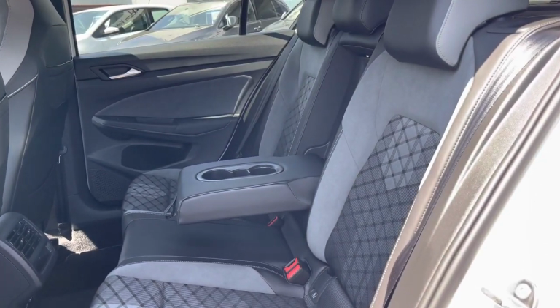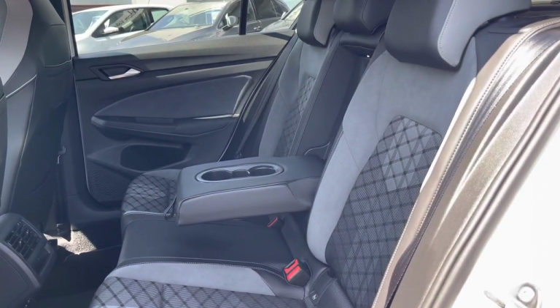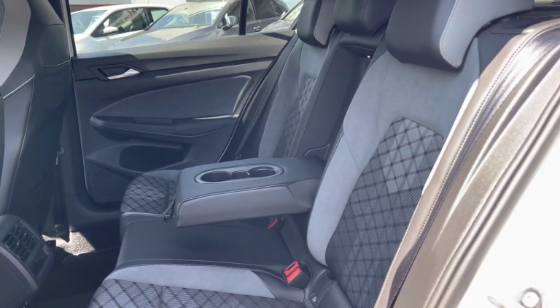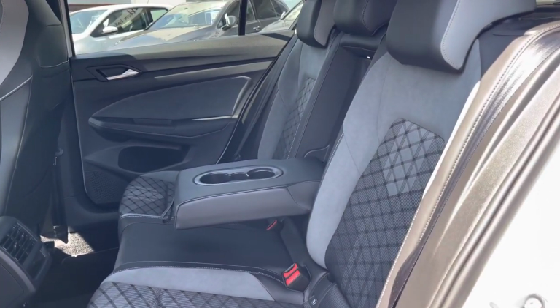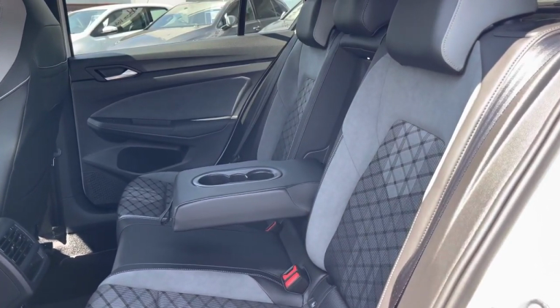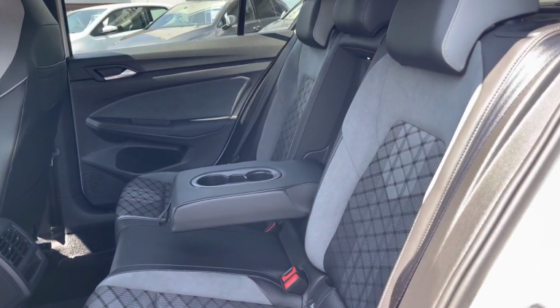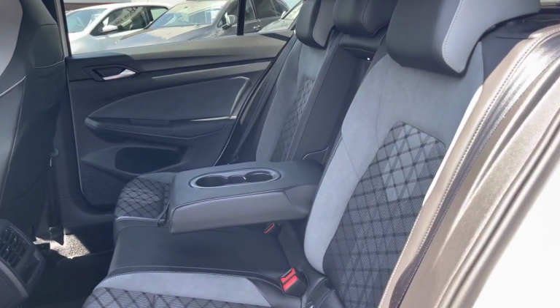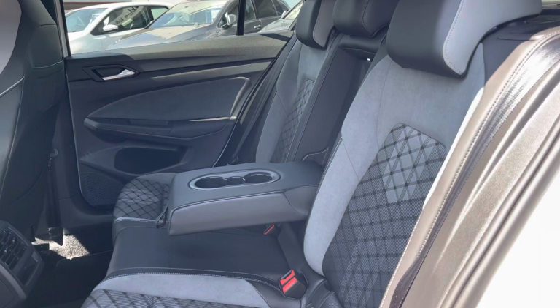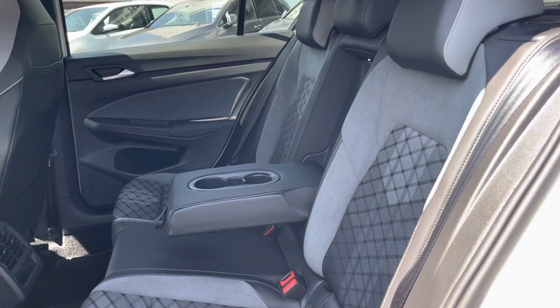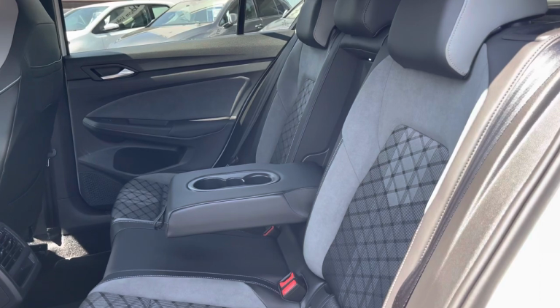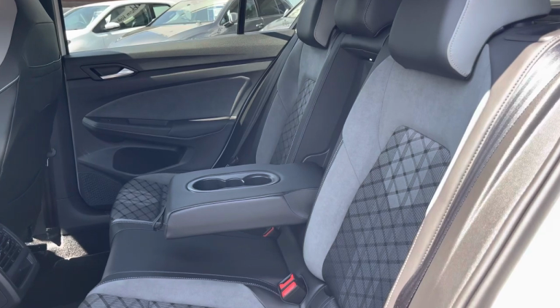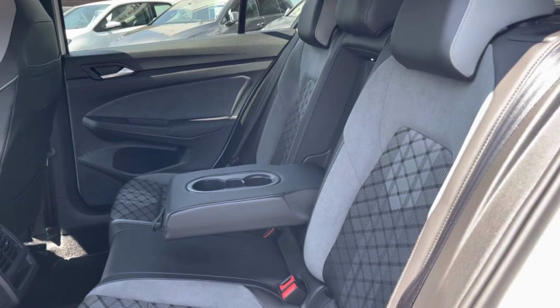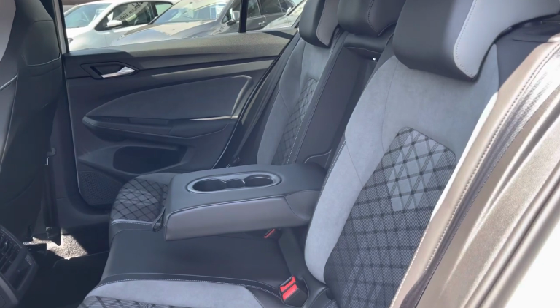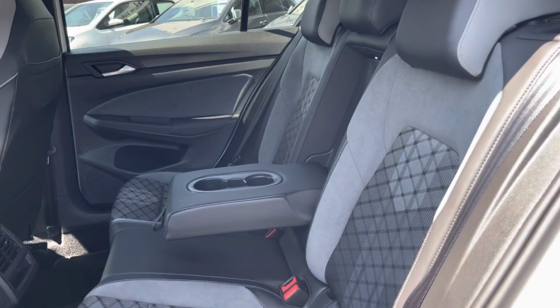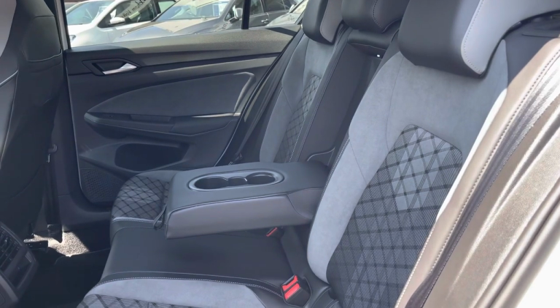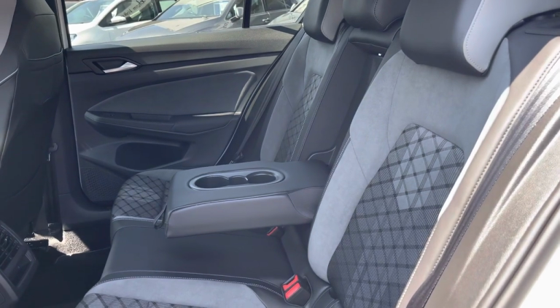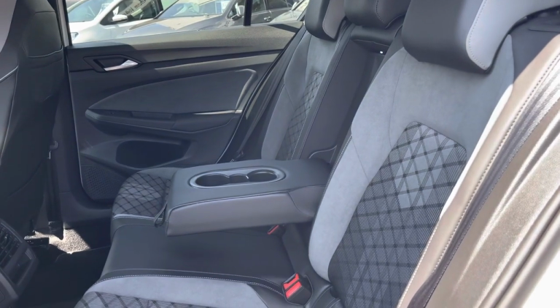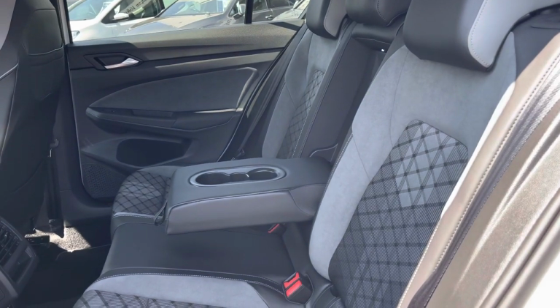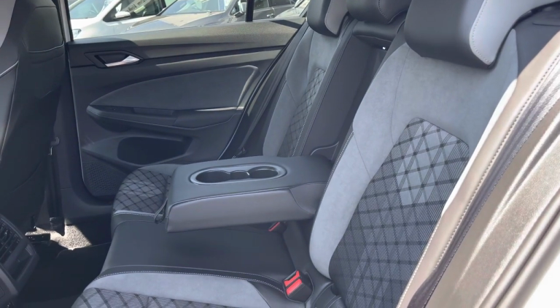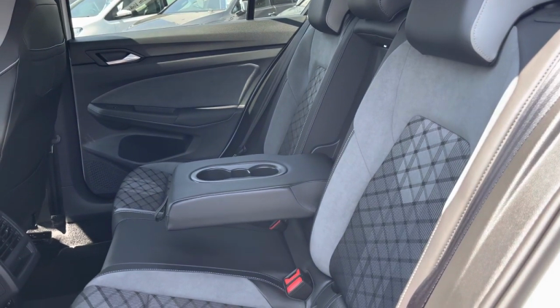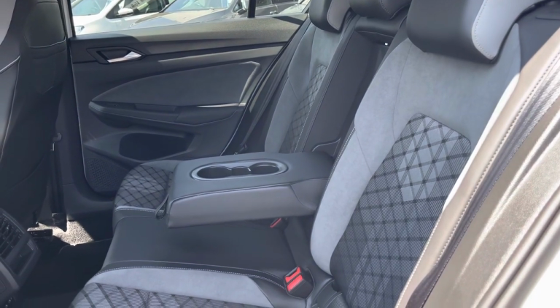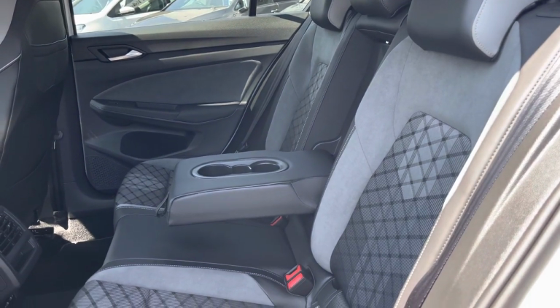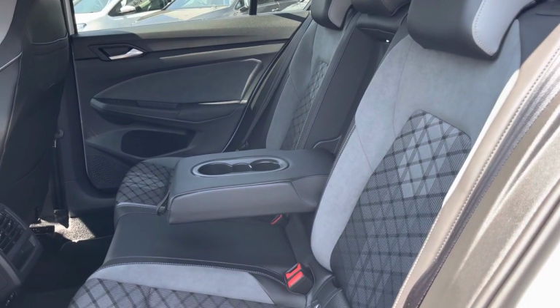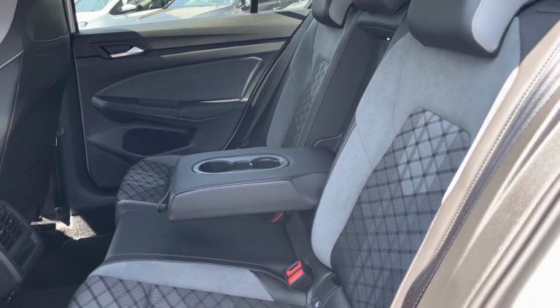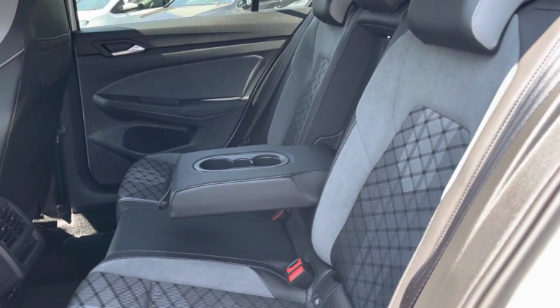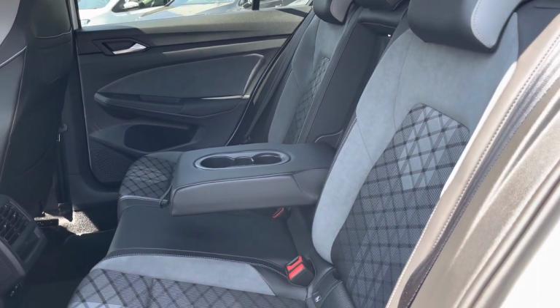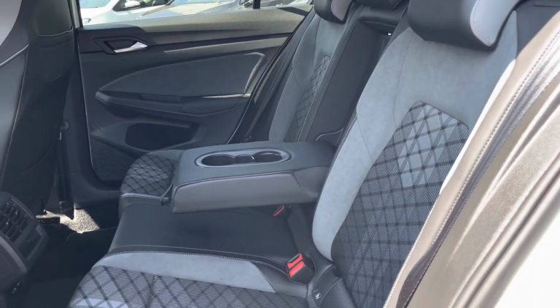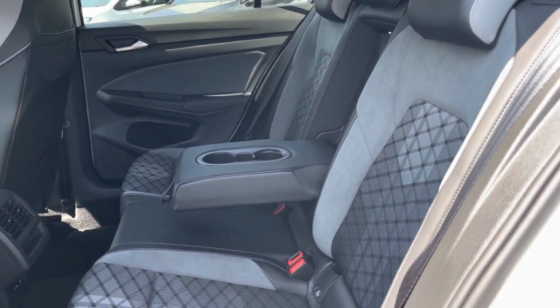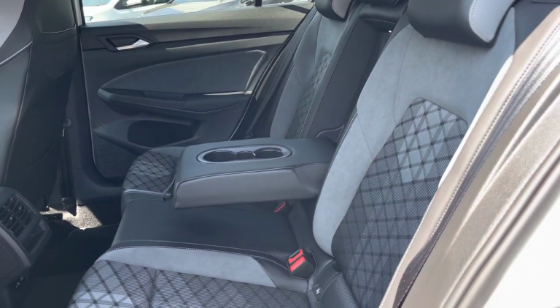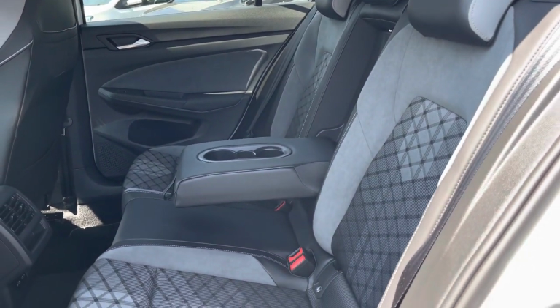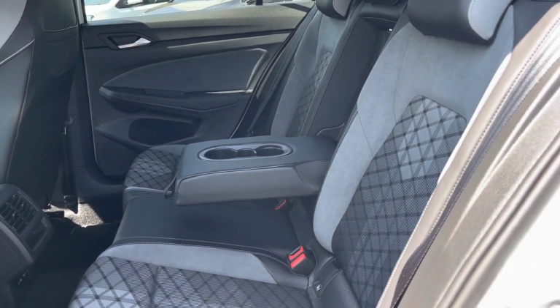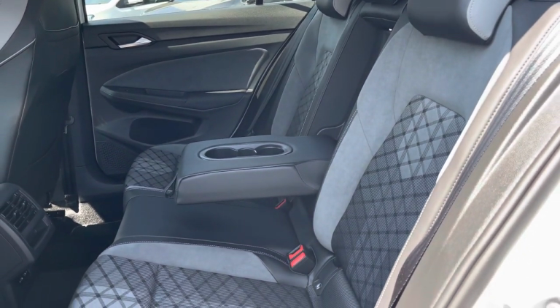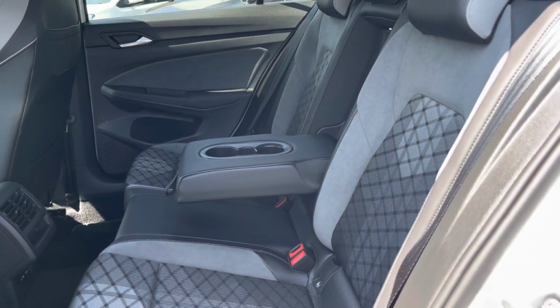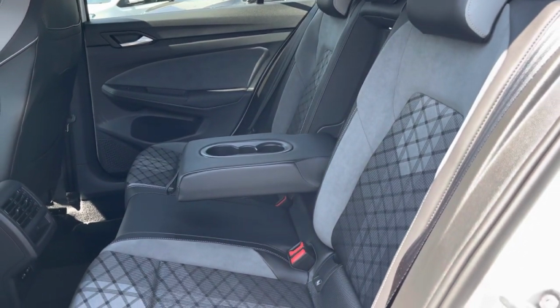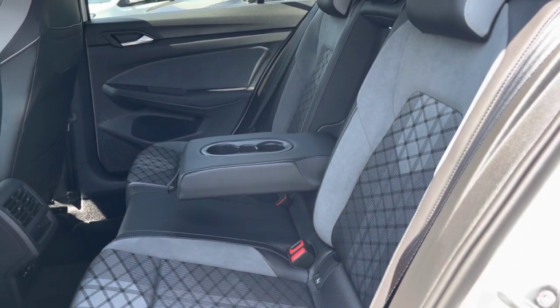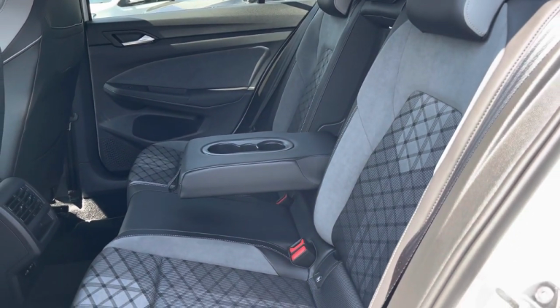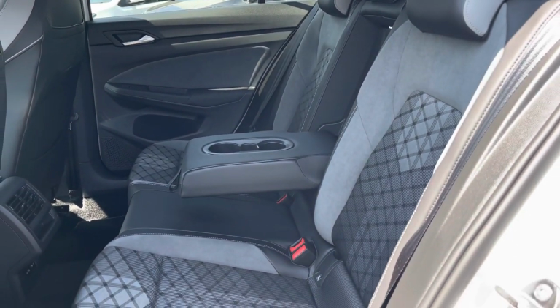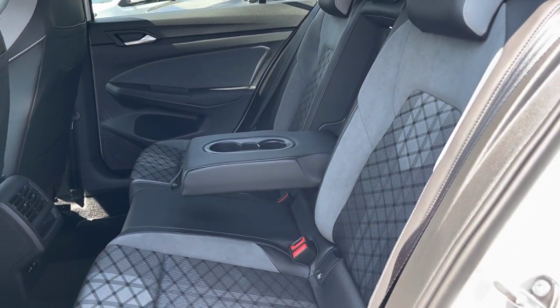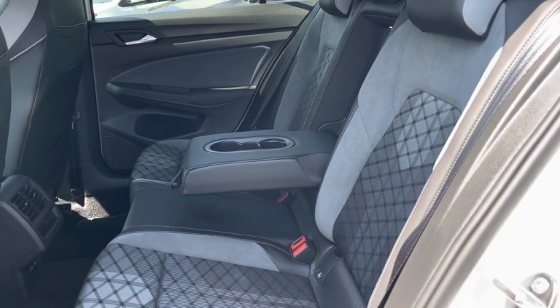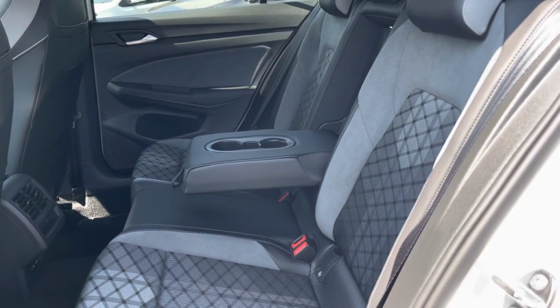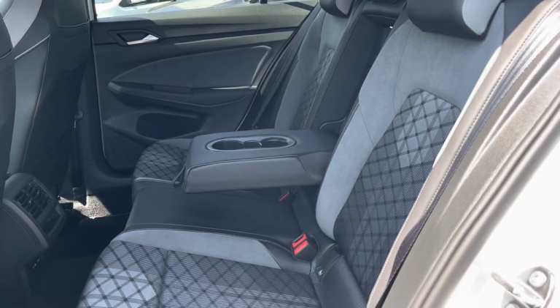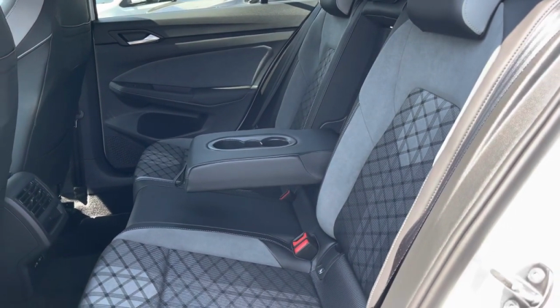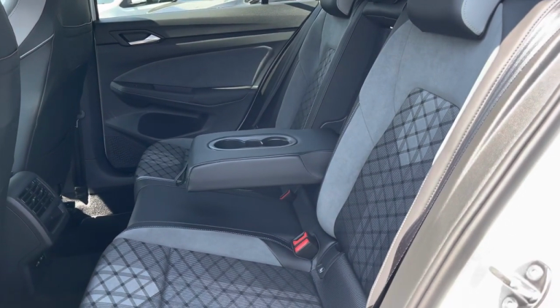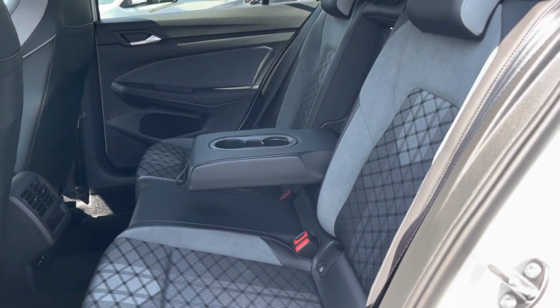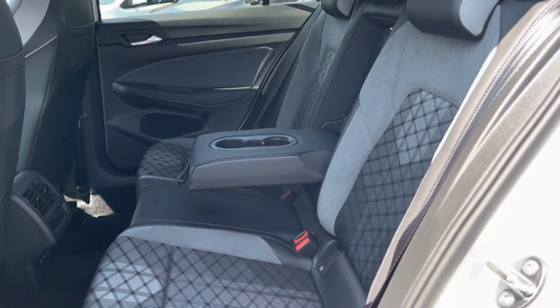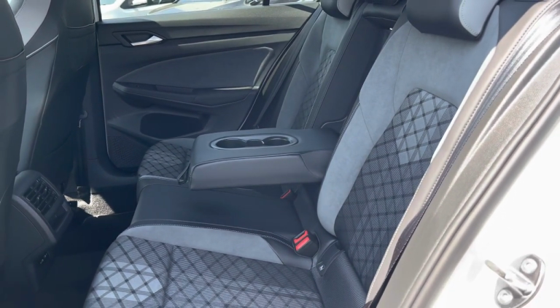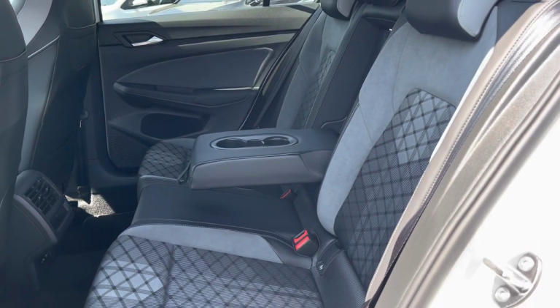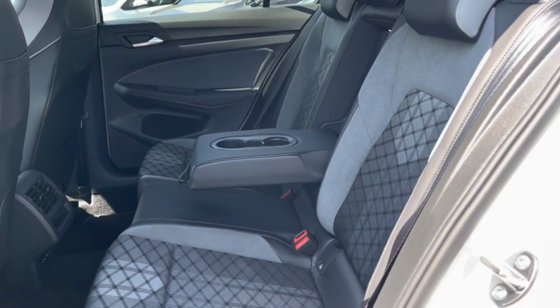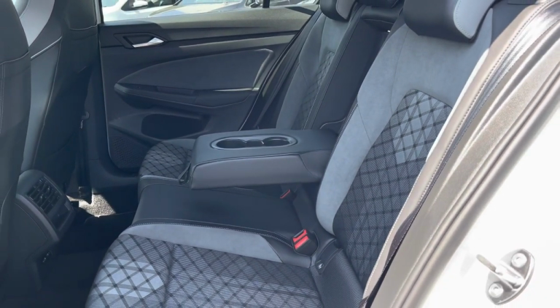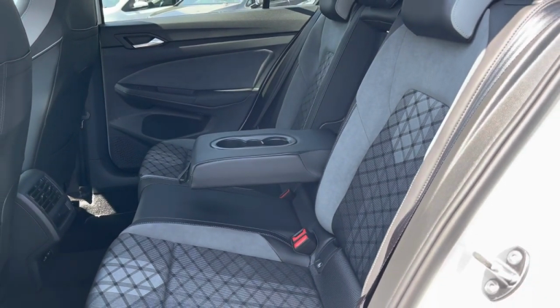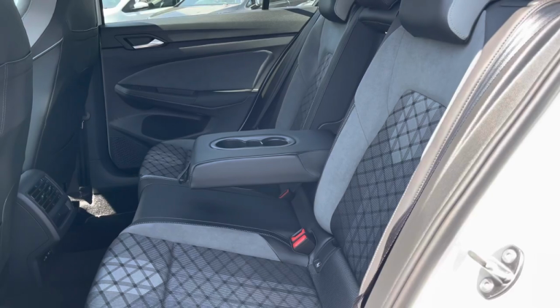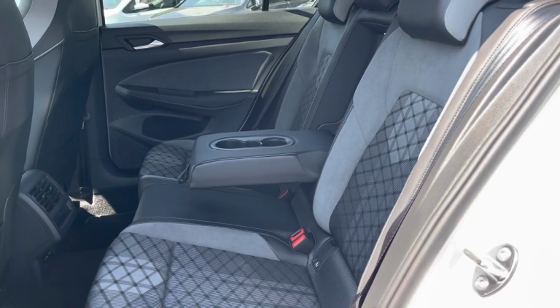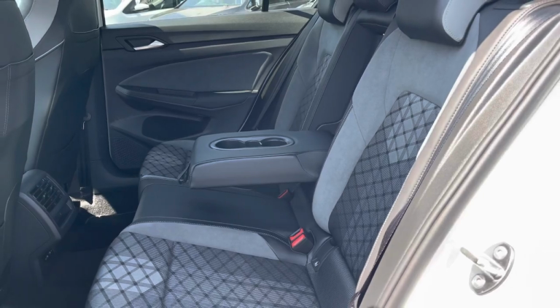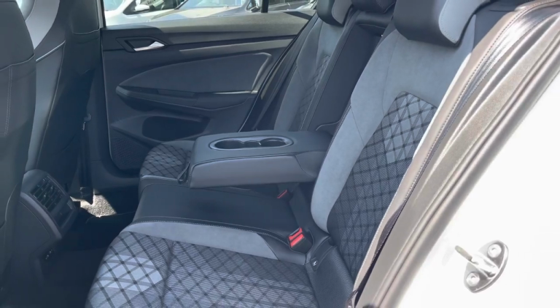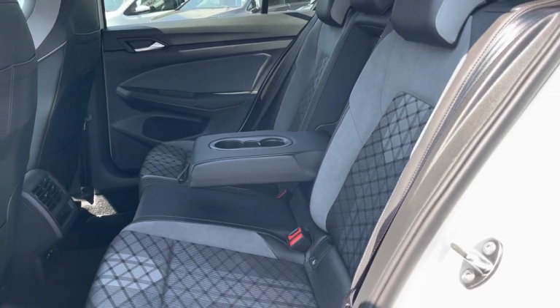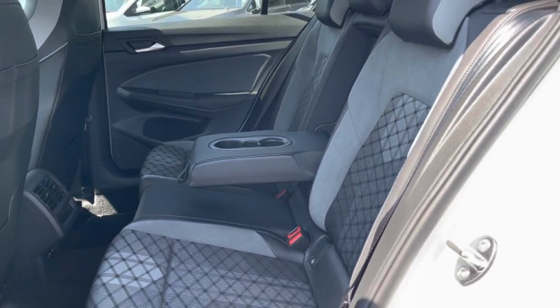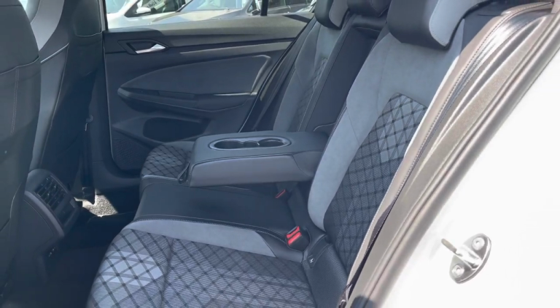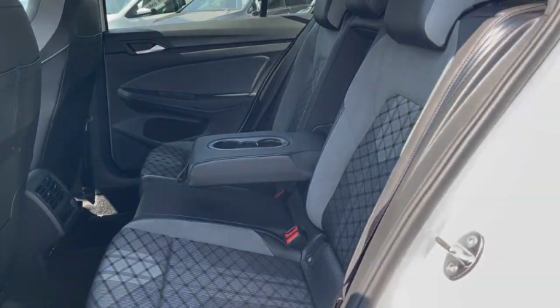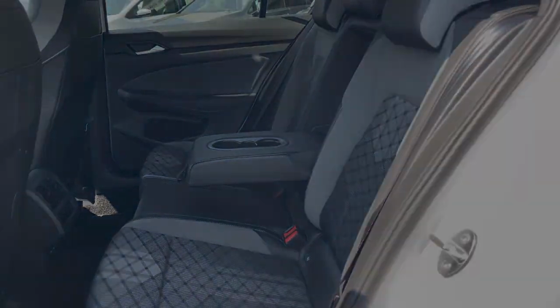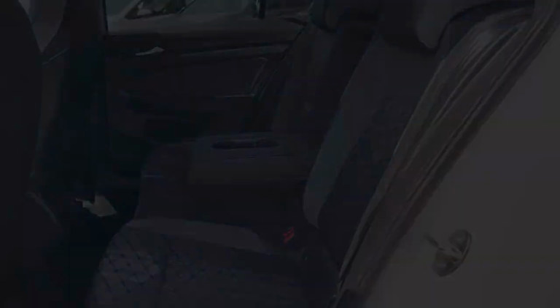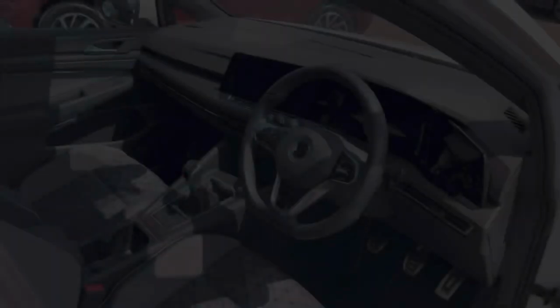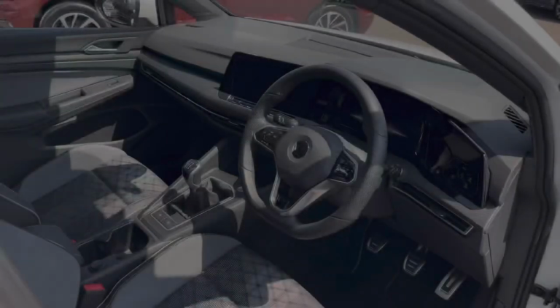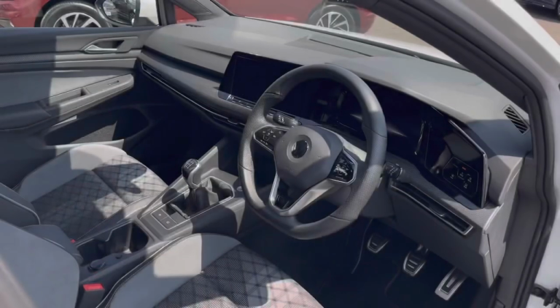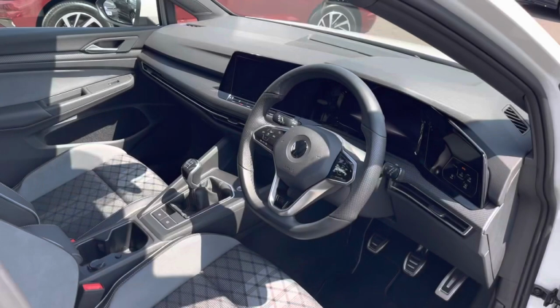Moving into the interior, we have a combination of cloth, leather and alcantara, providing switch-lit fitted access to USB points to charge media devices.